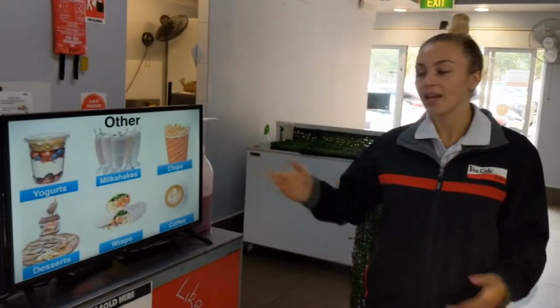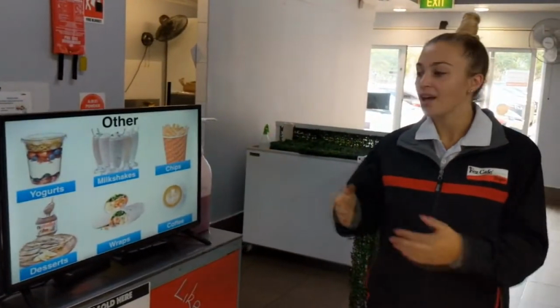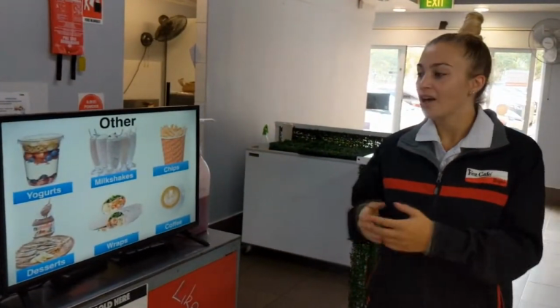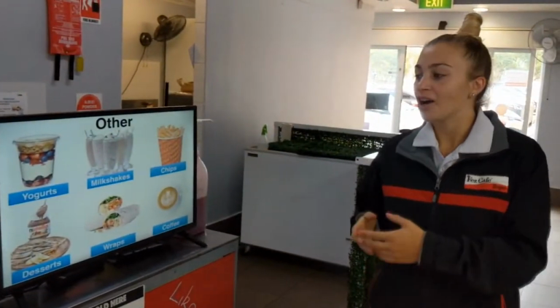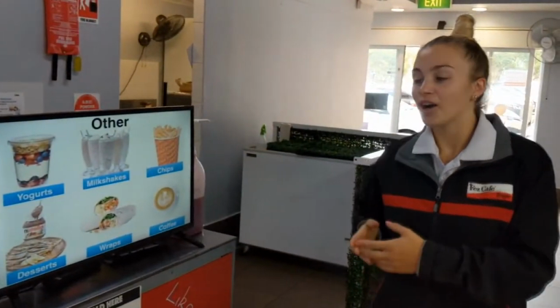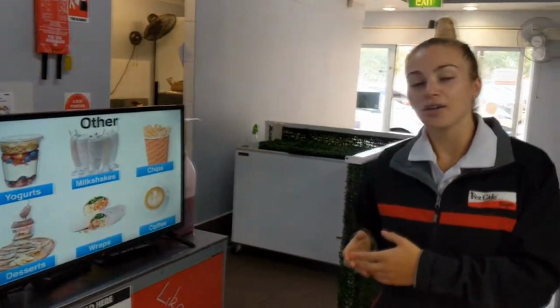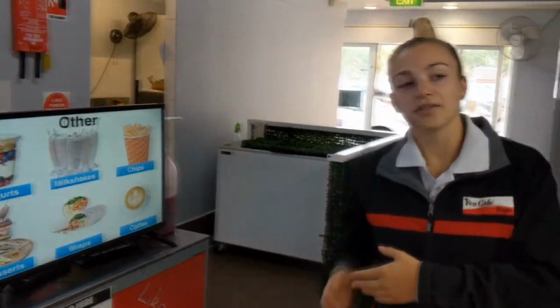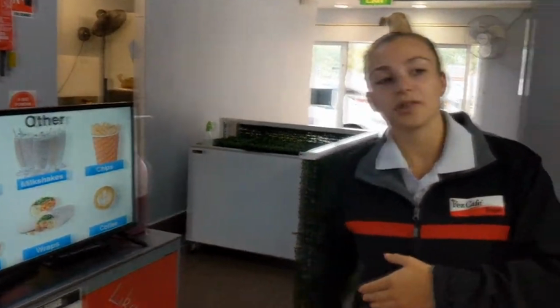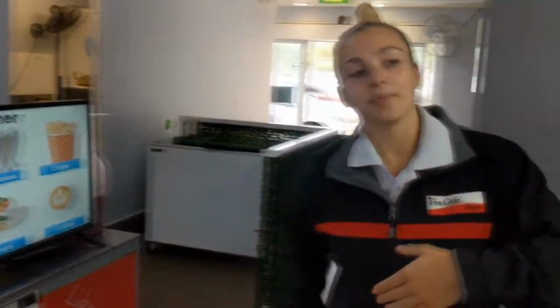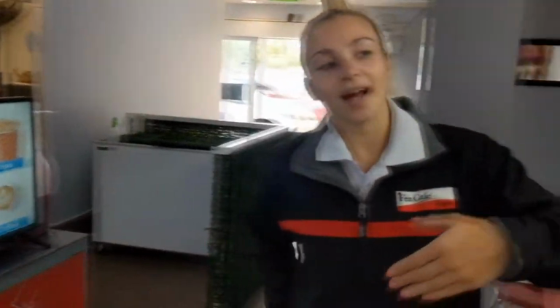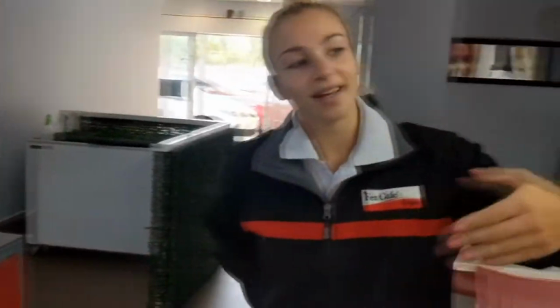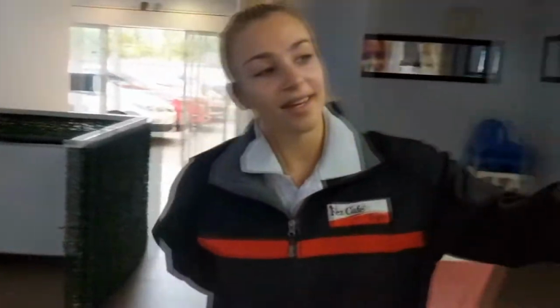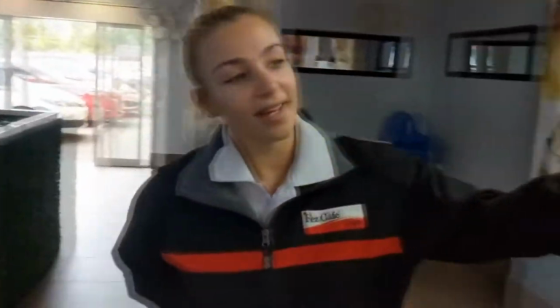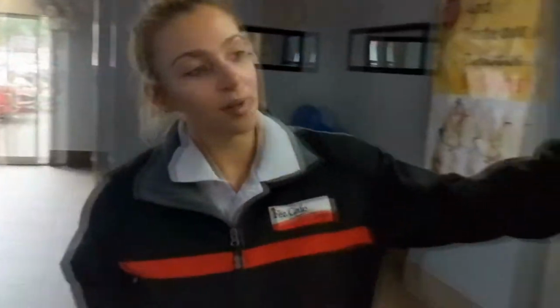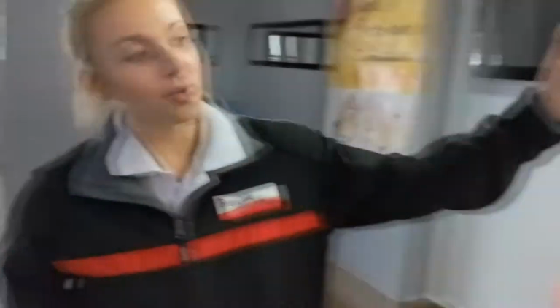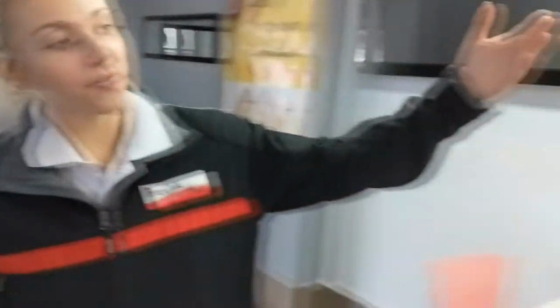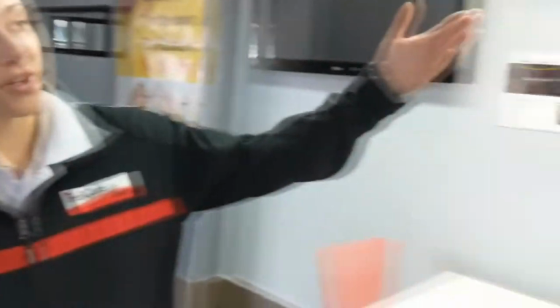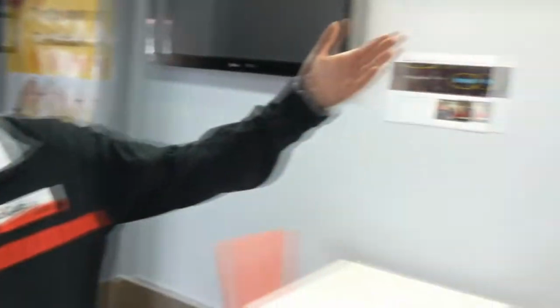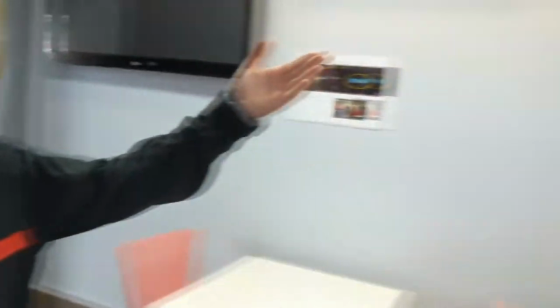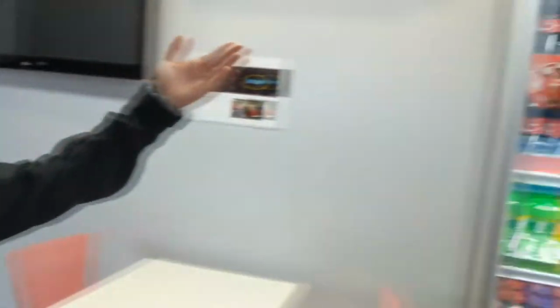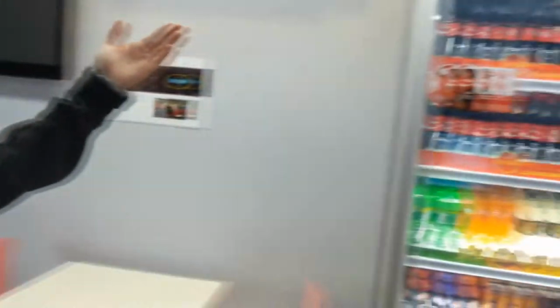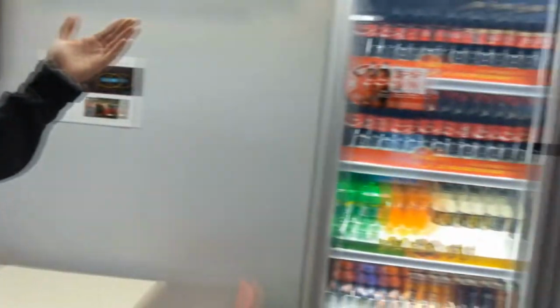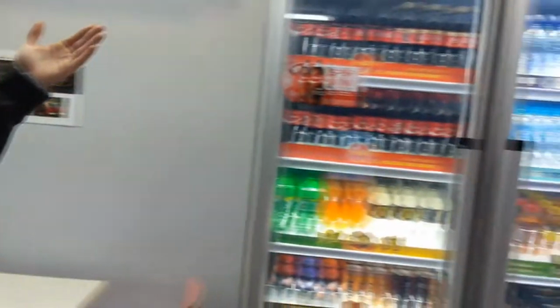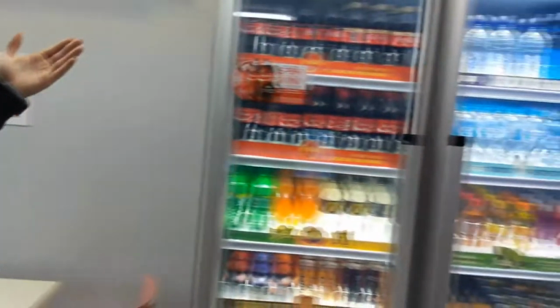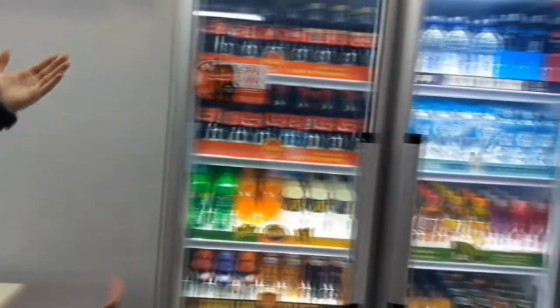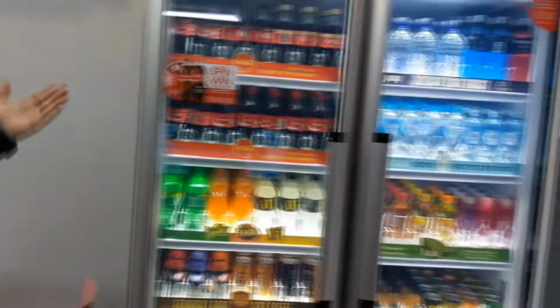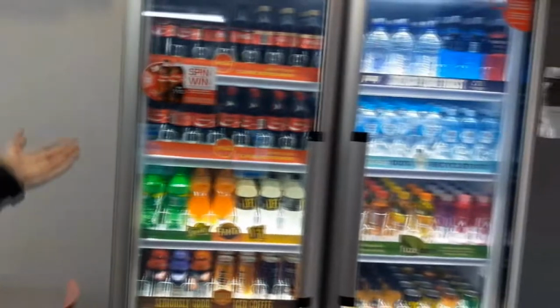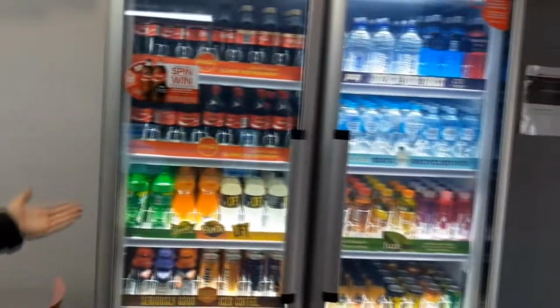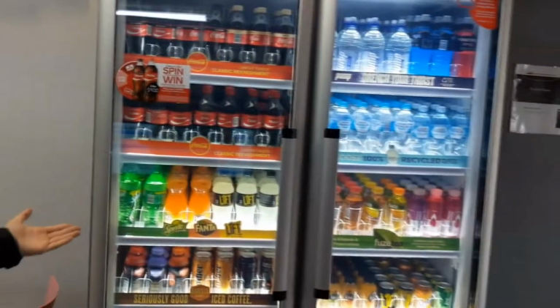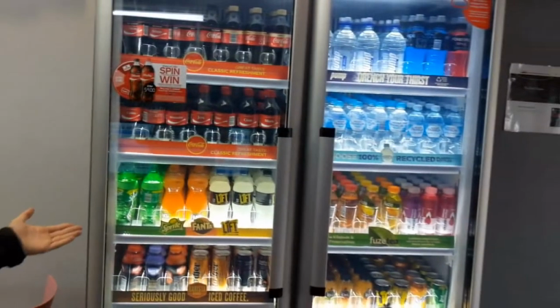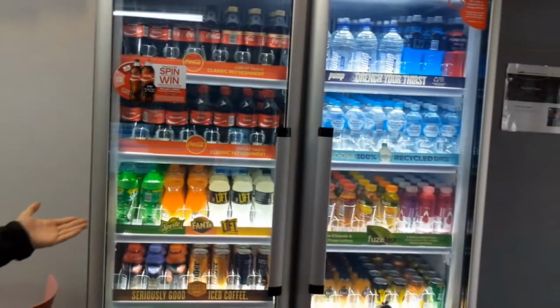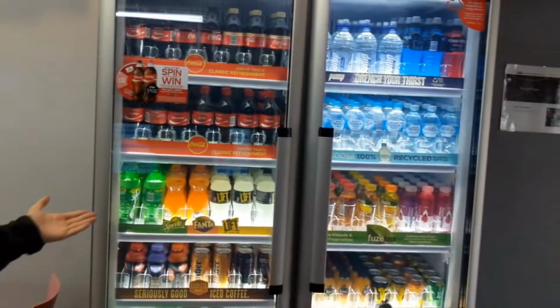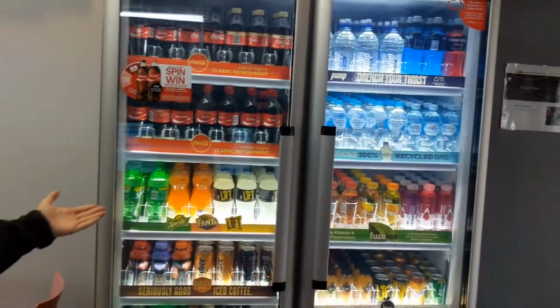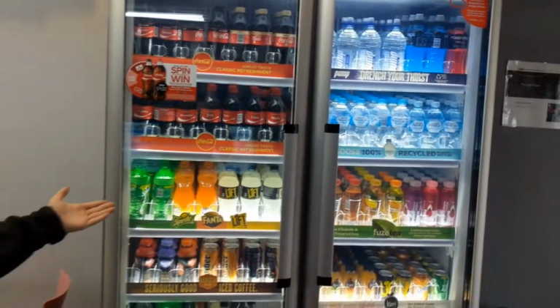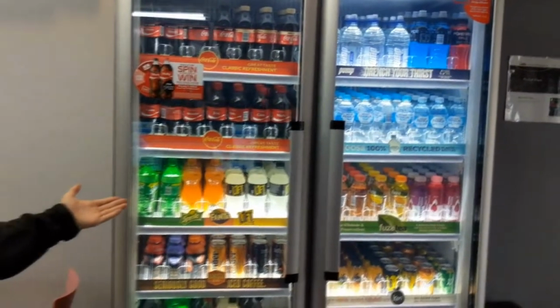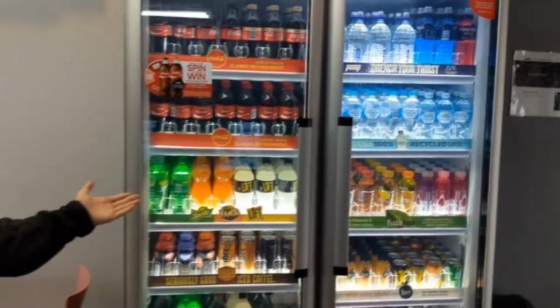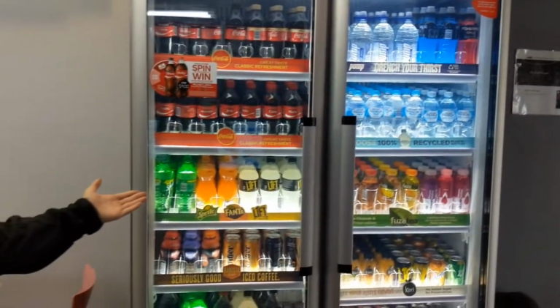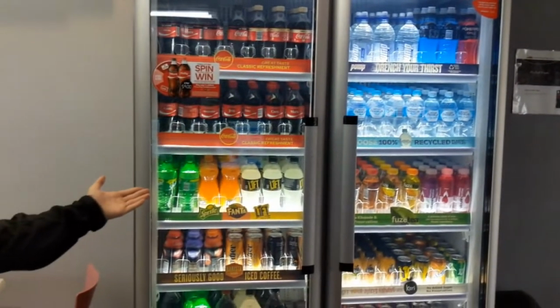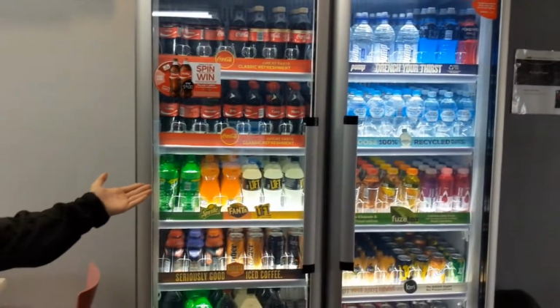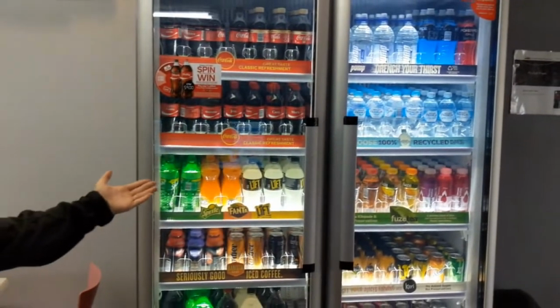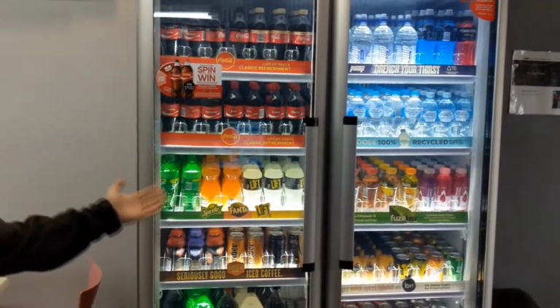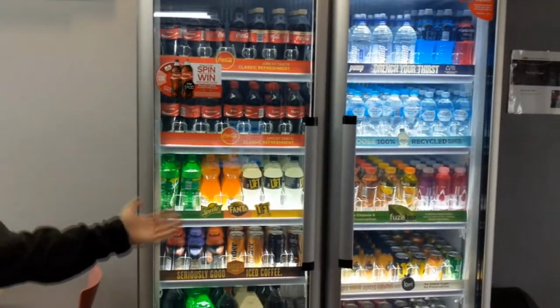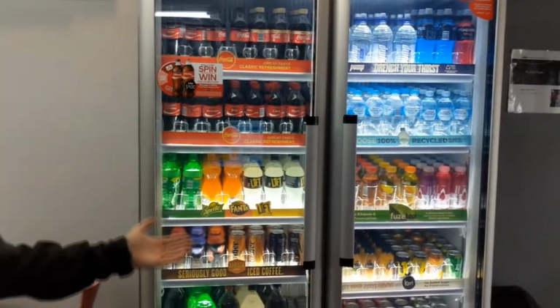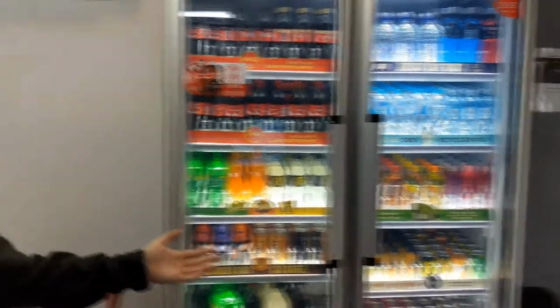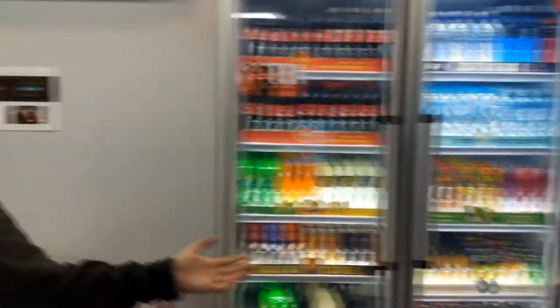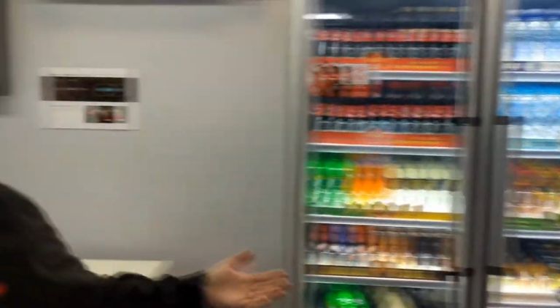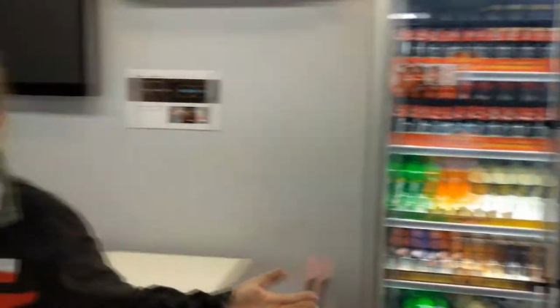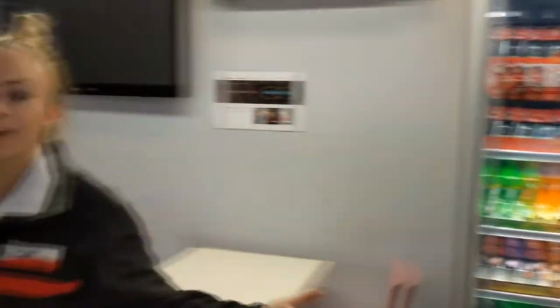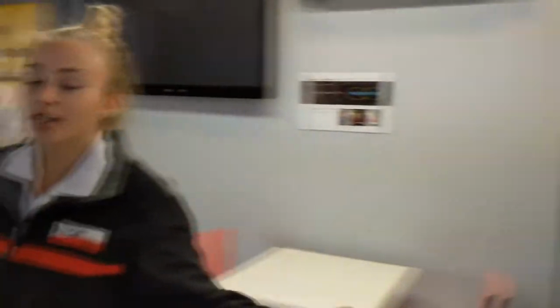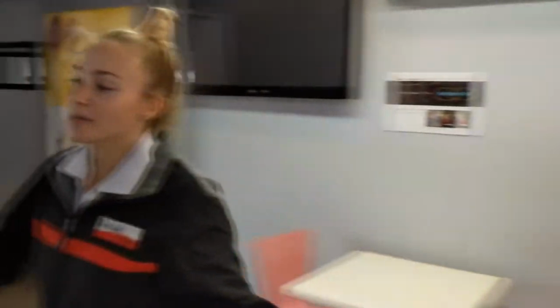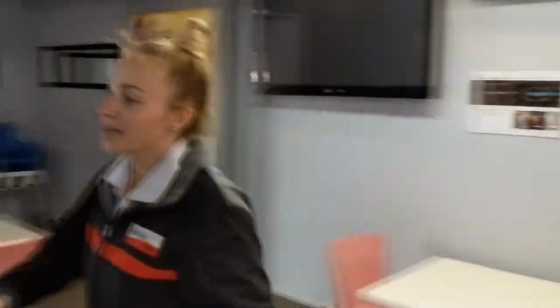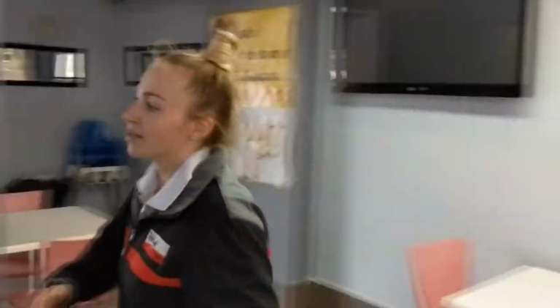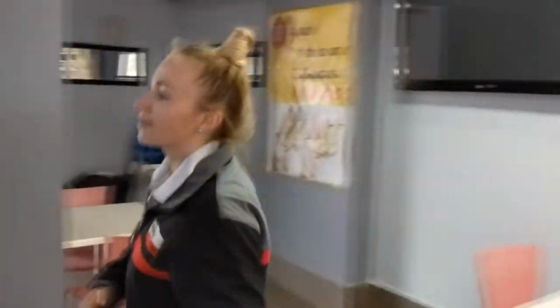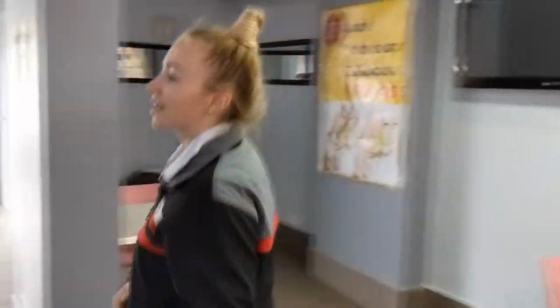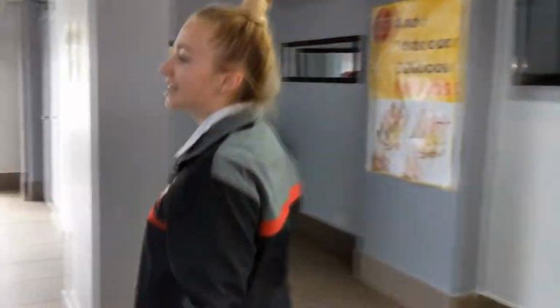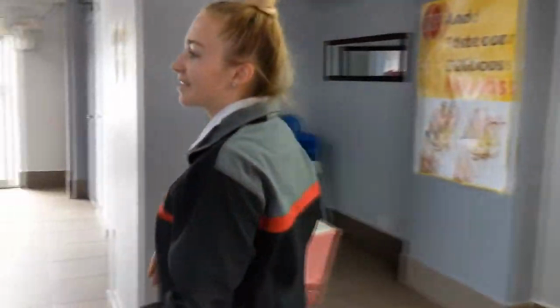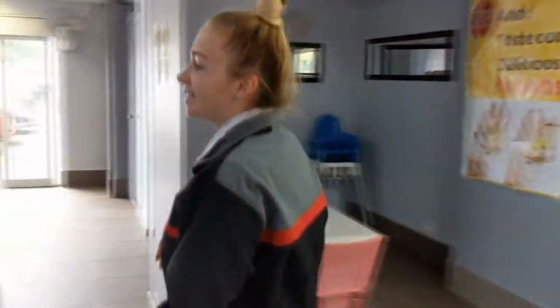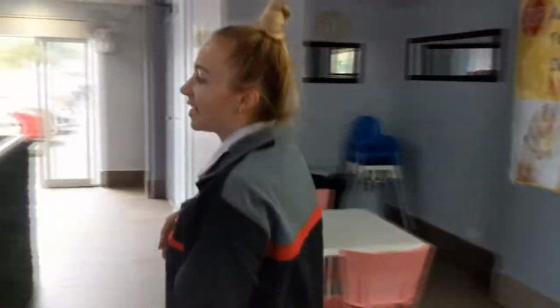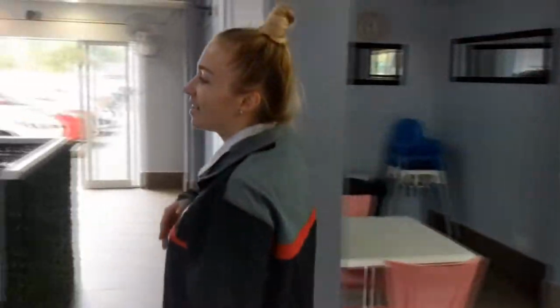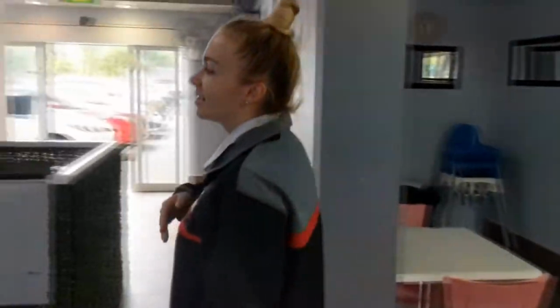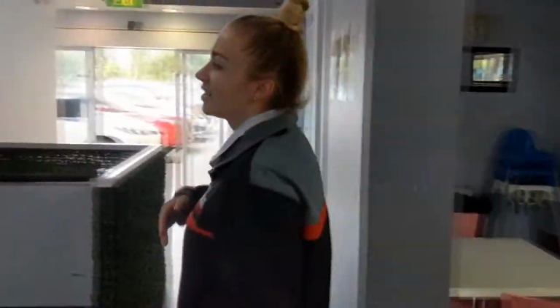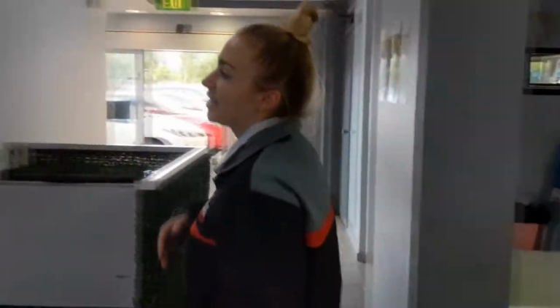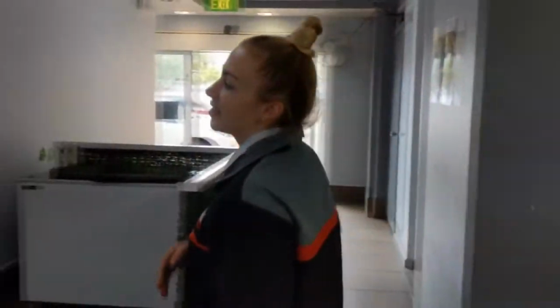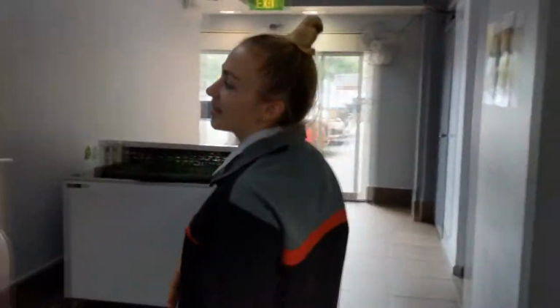Over the back here we've got our selection of fresh drinks.